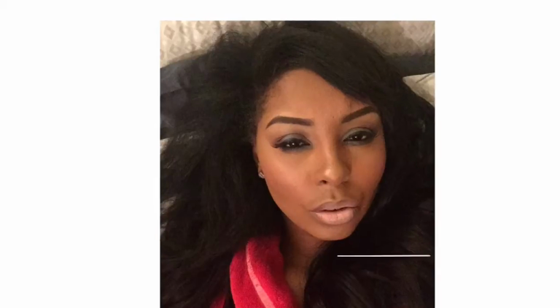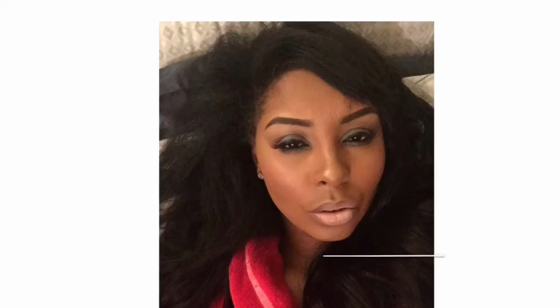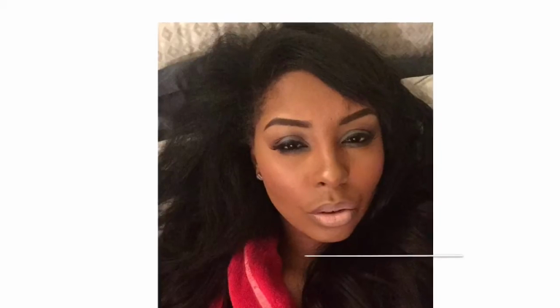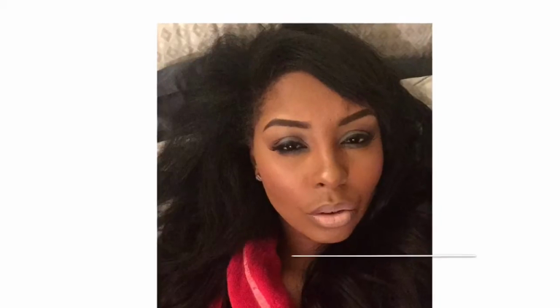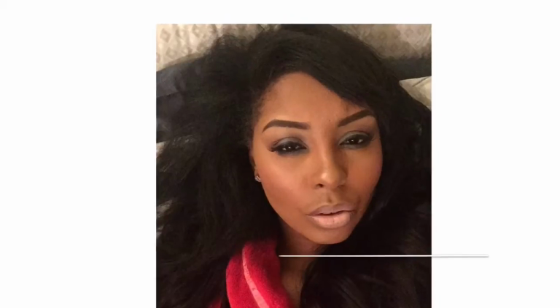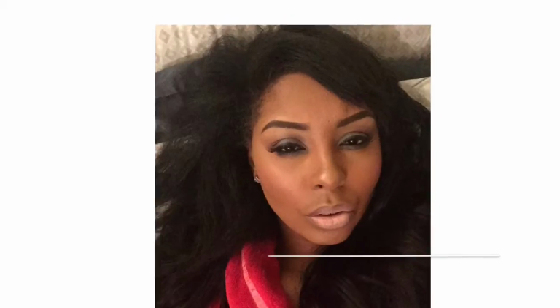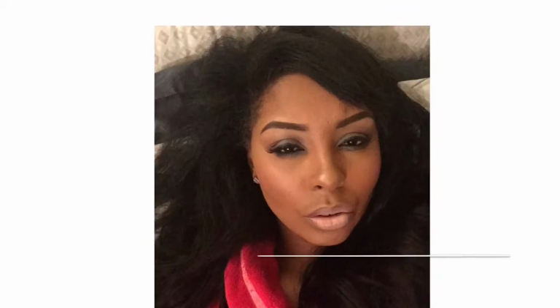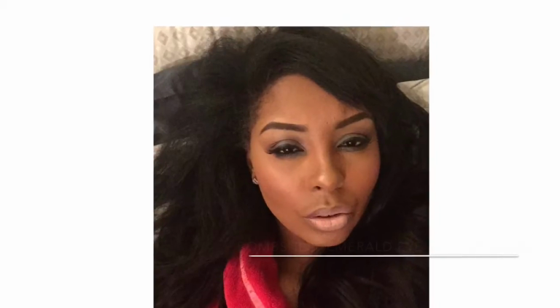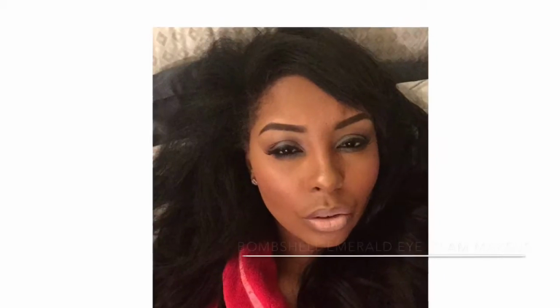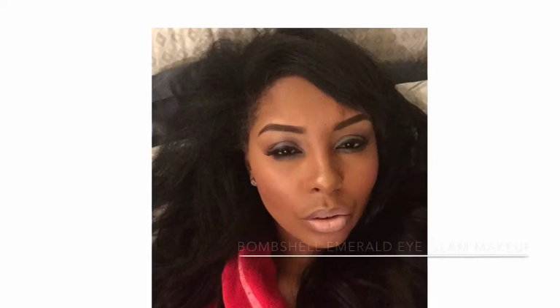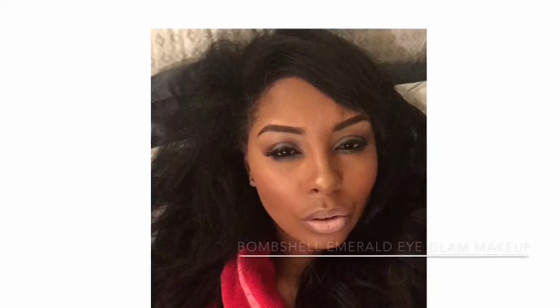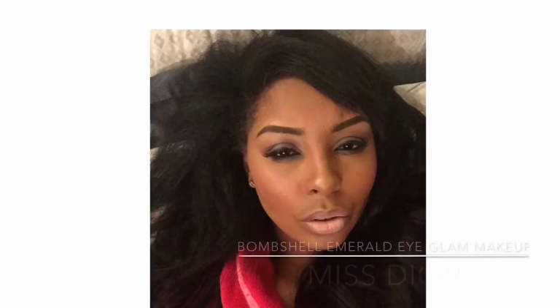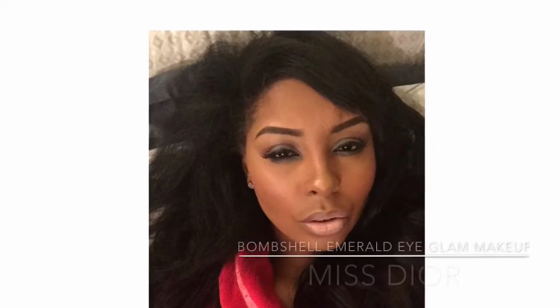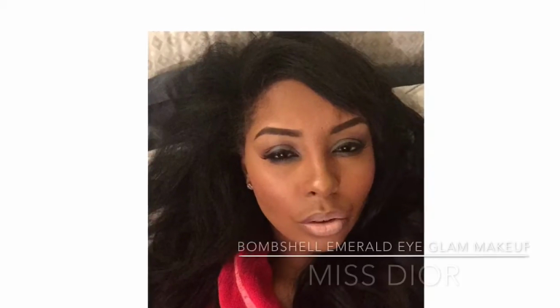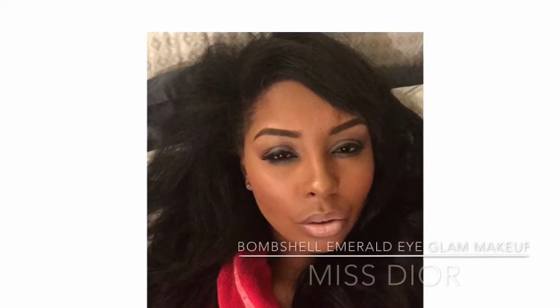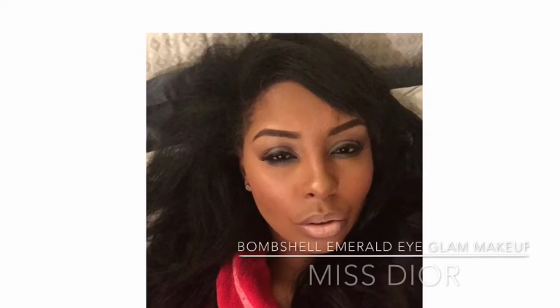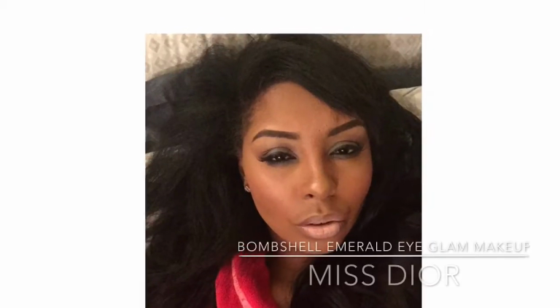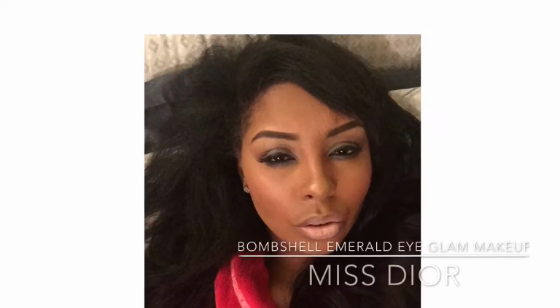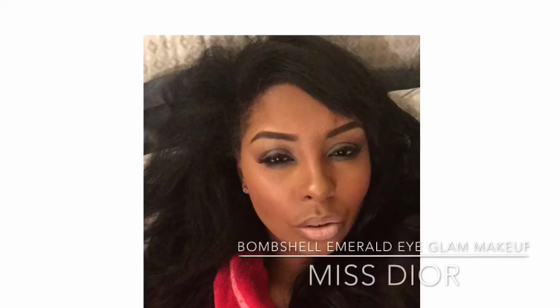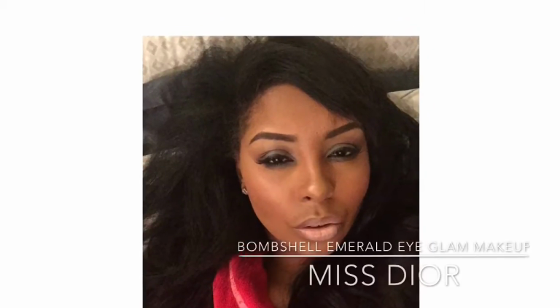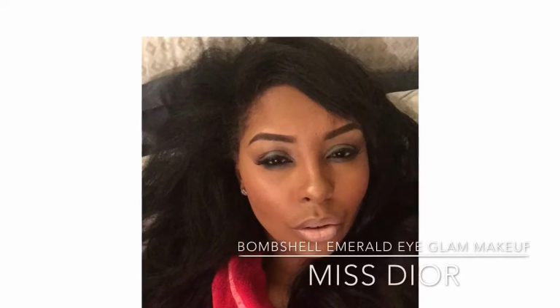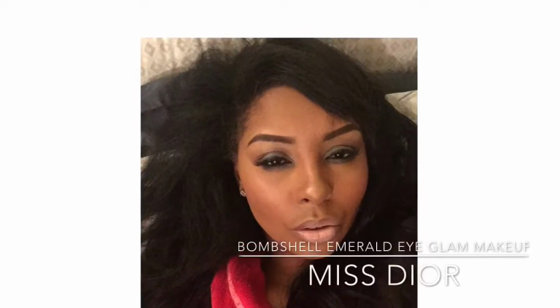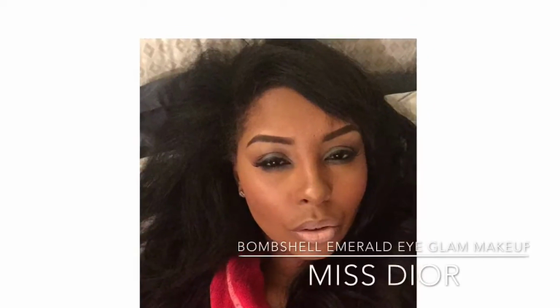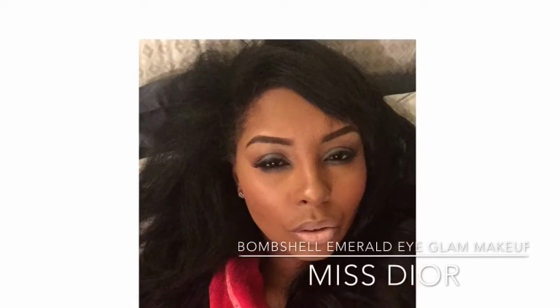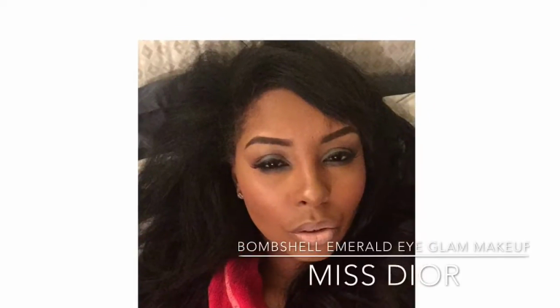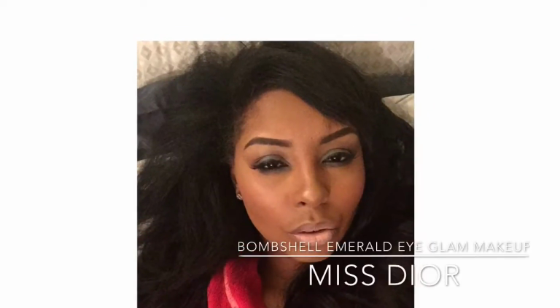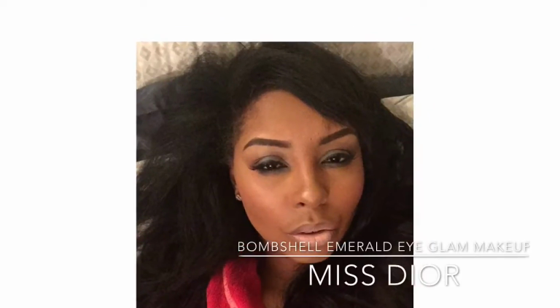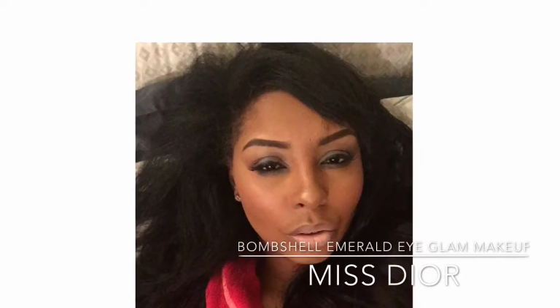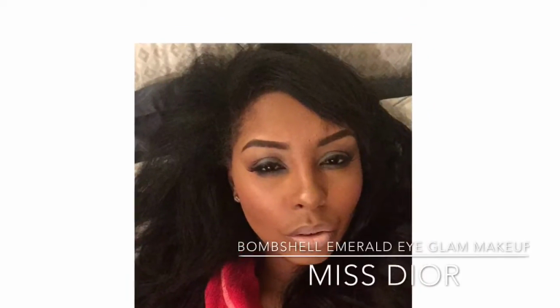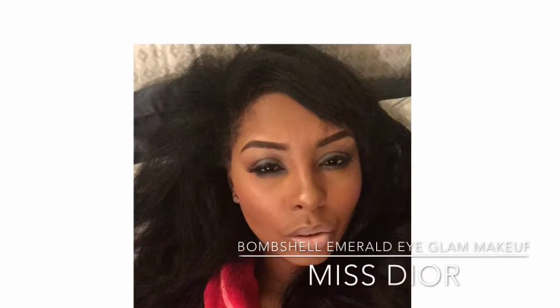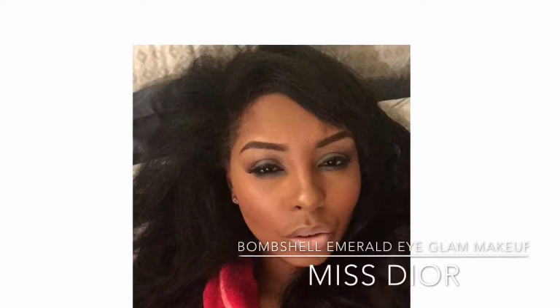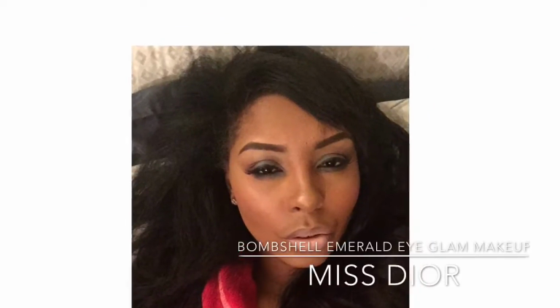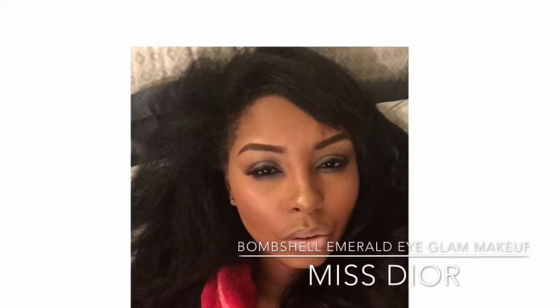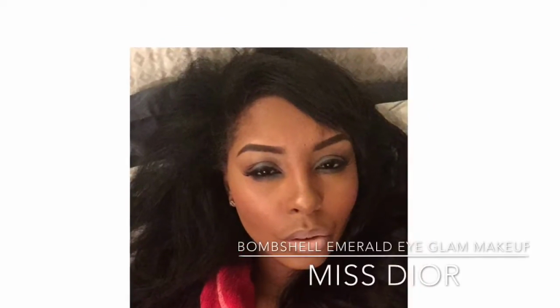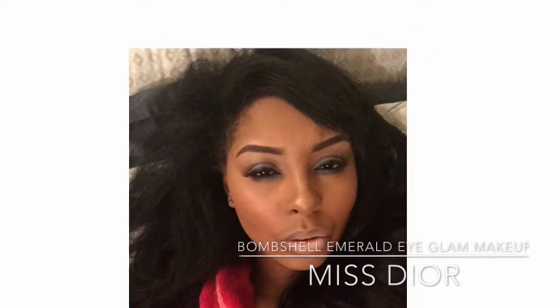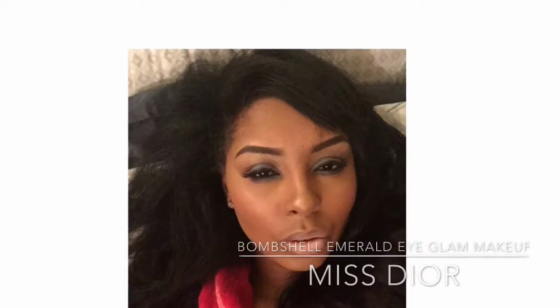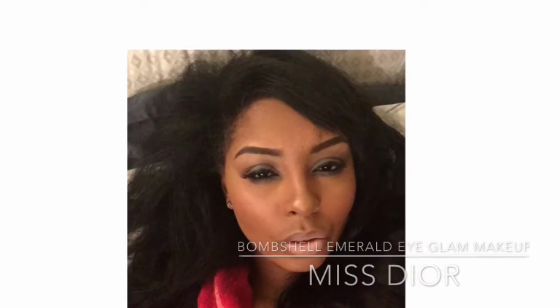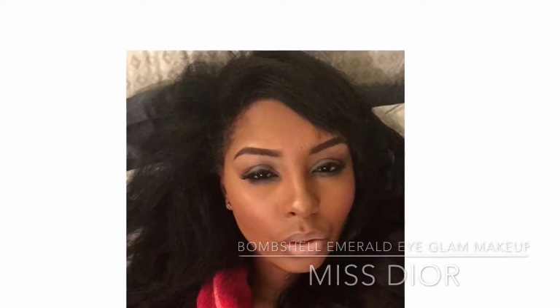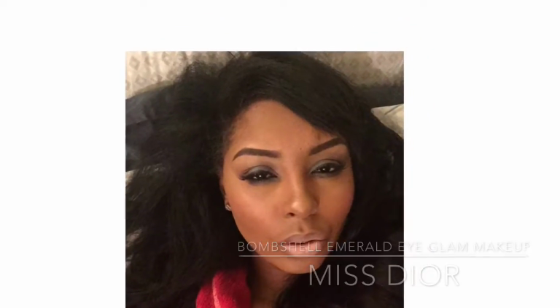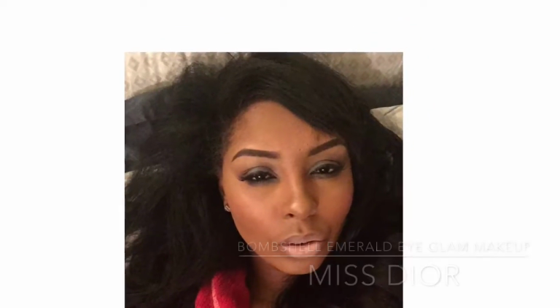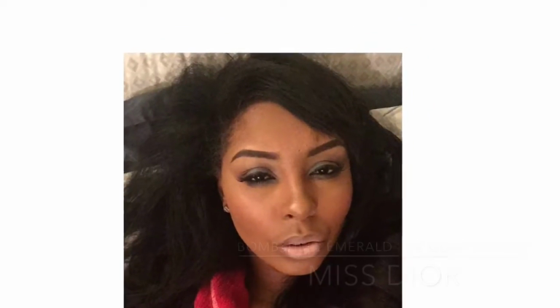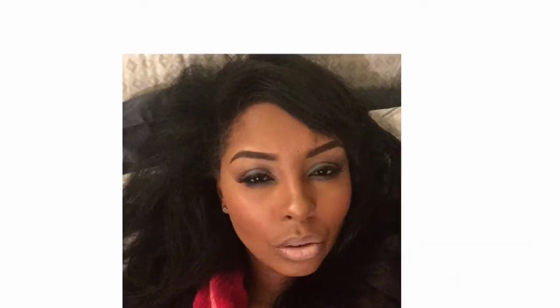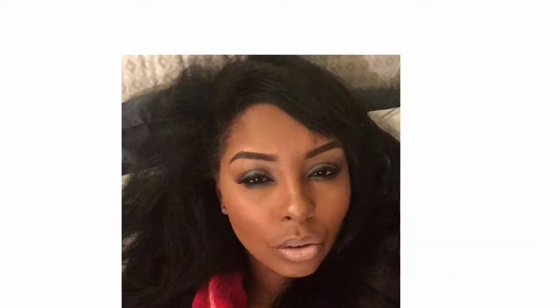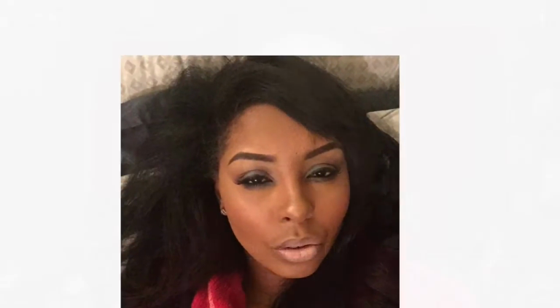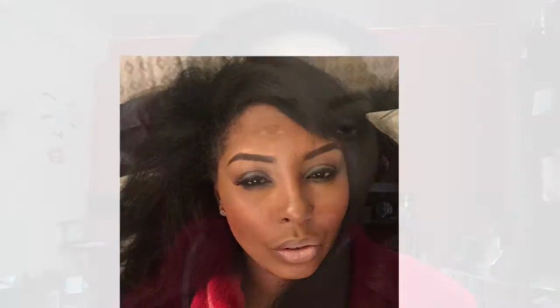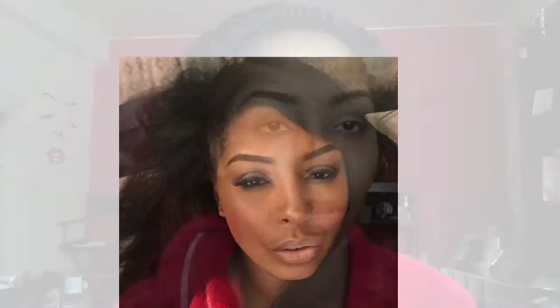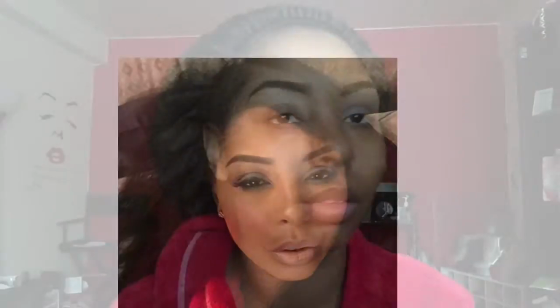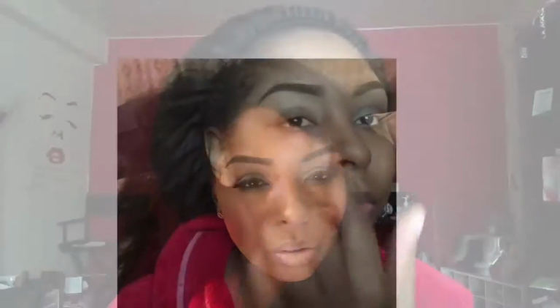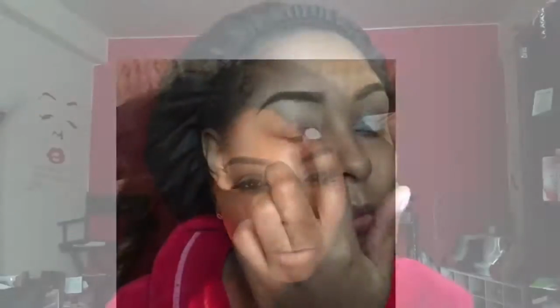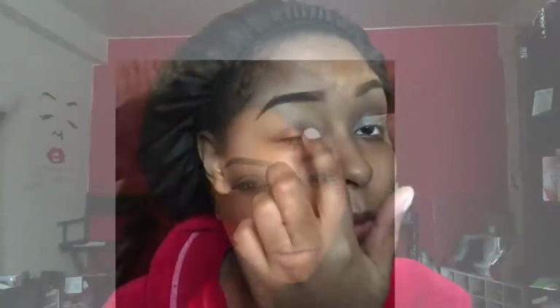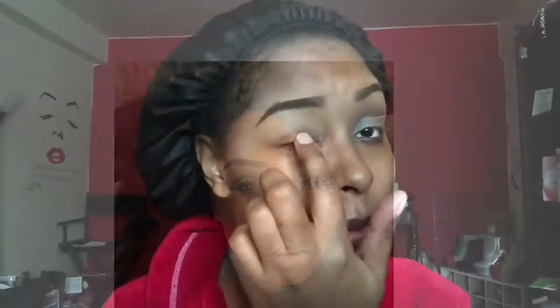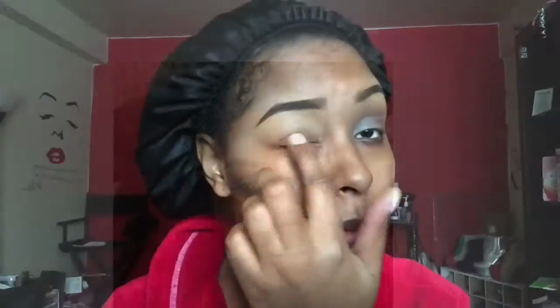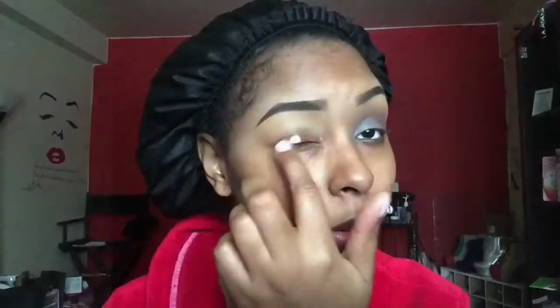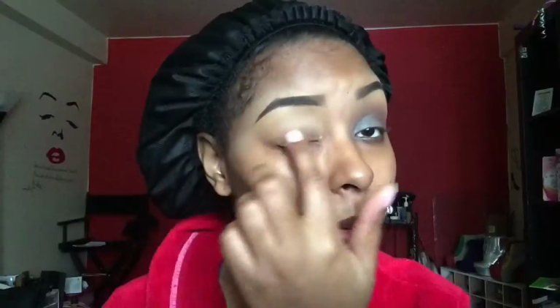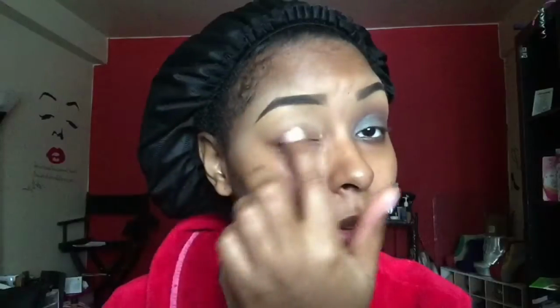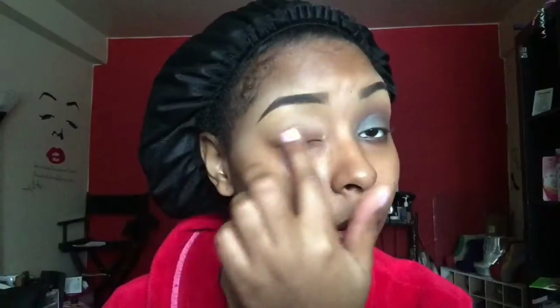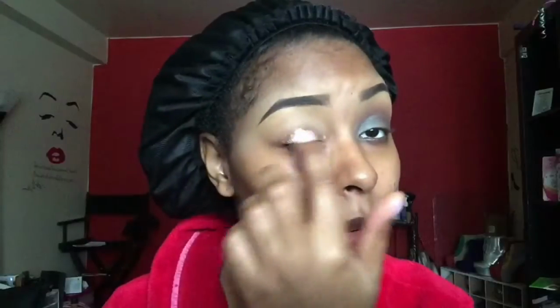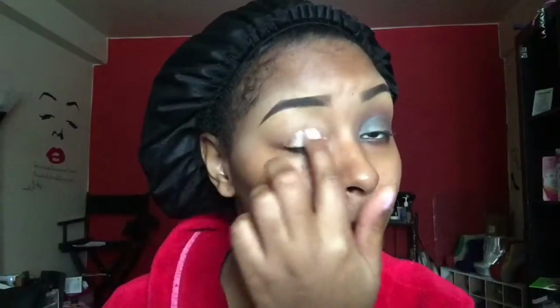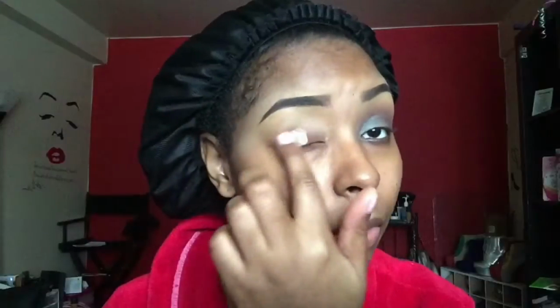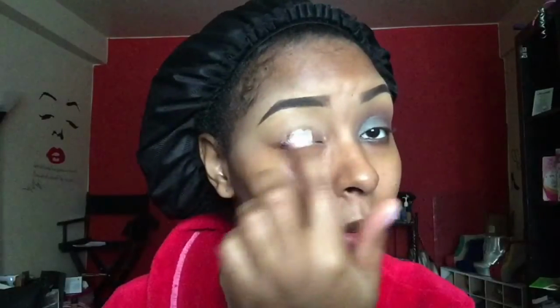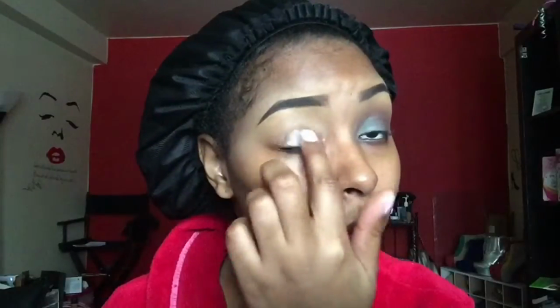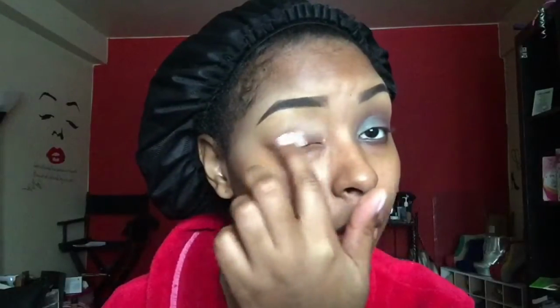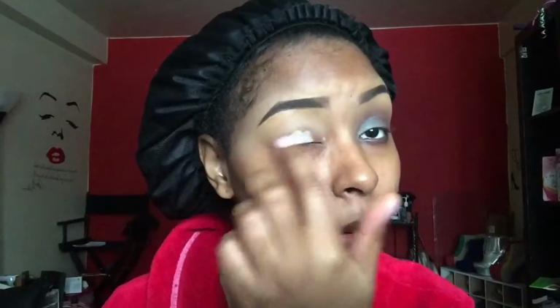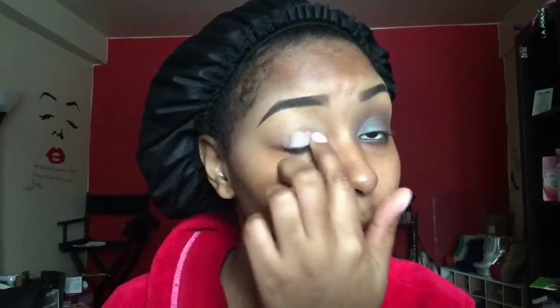Hey YouTube, it's Miss Dior and I'm back. Please stay tuned for this Bombshell Emerald Eye Glam makeup look.